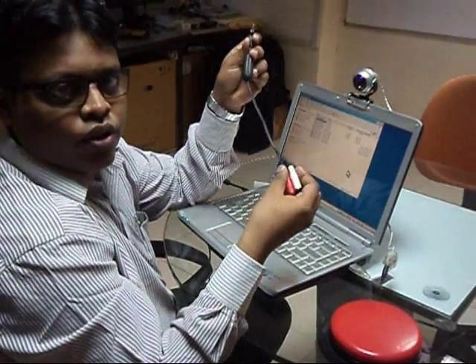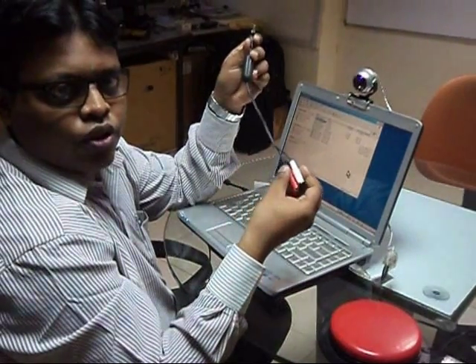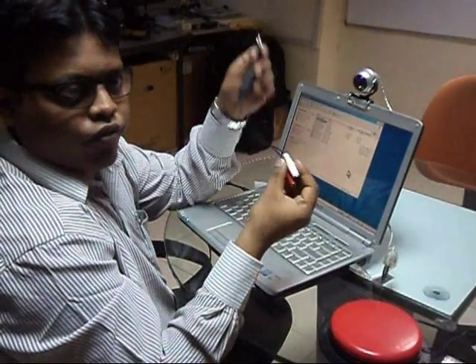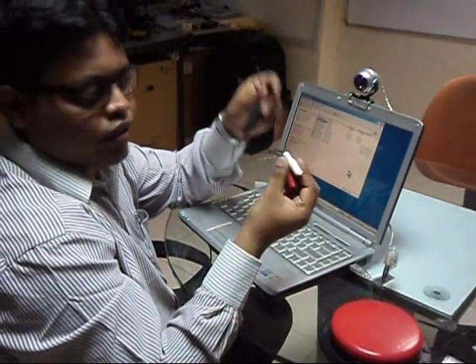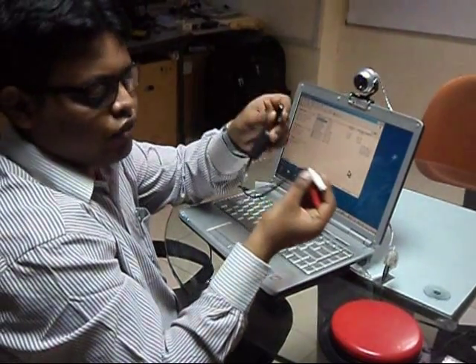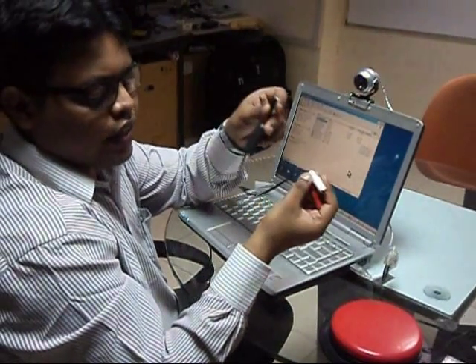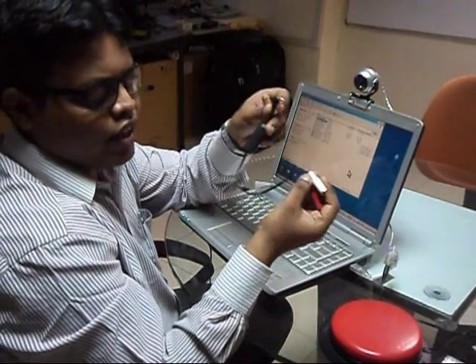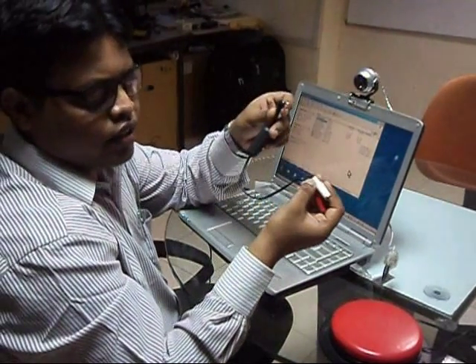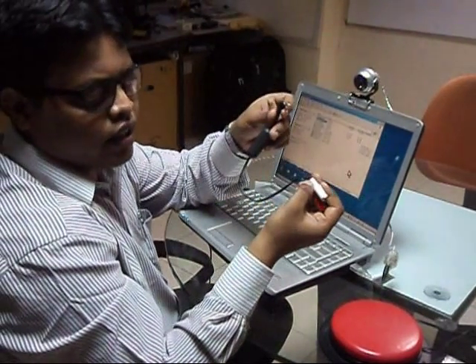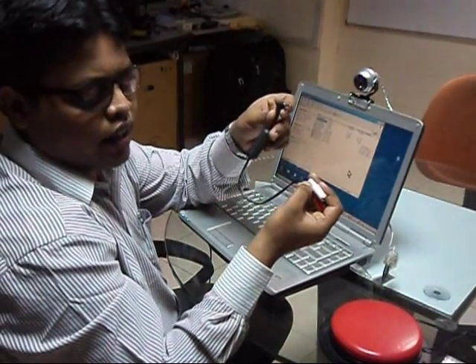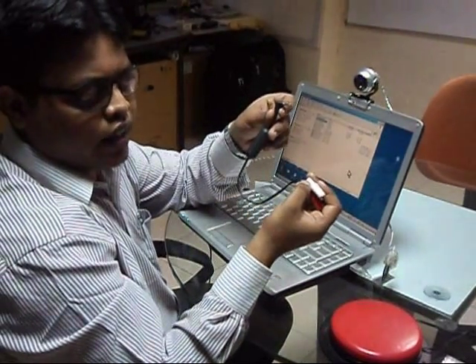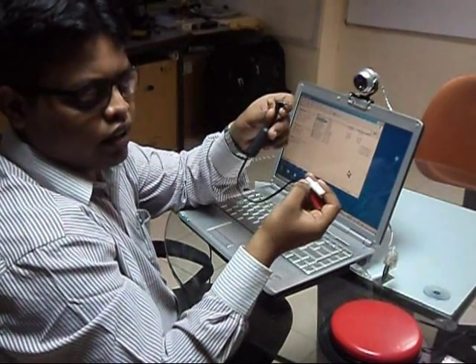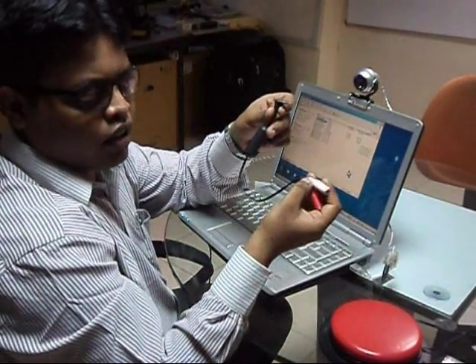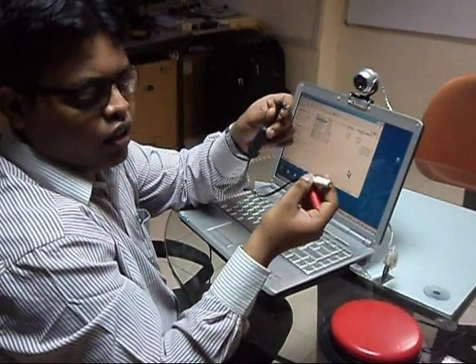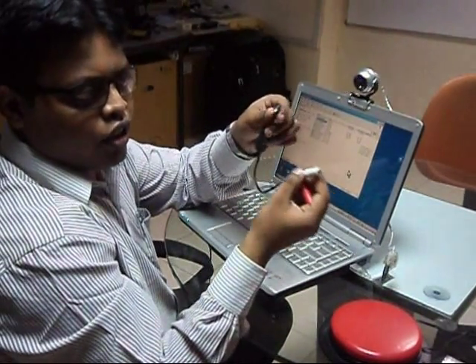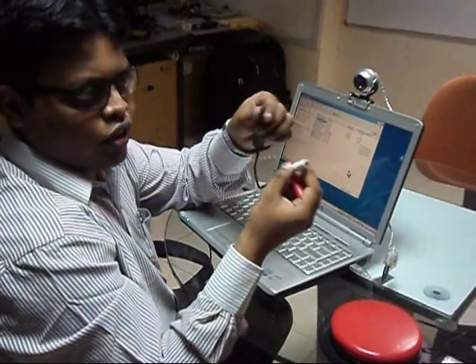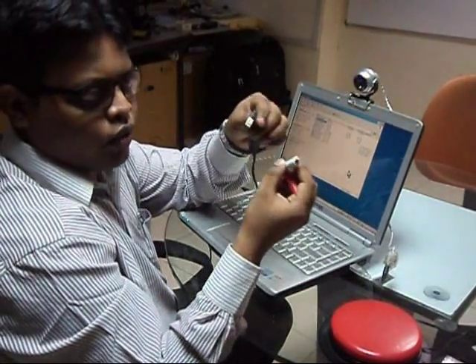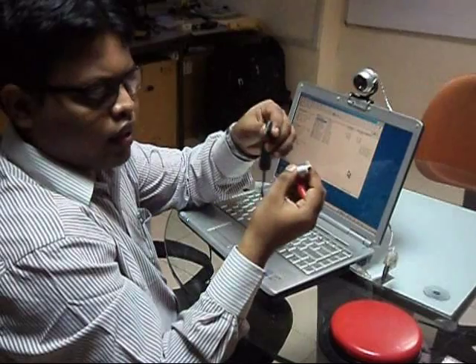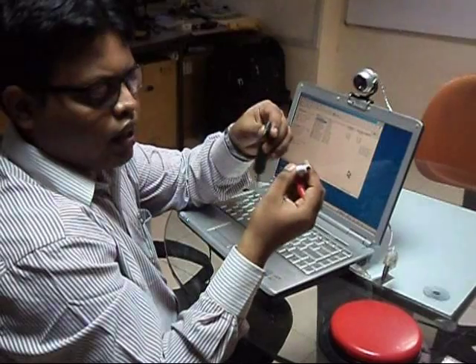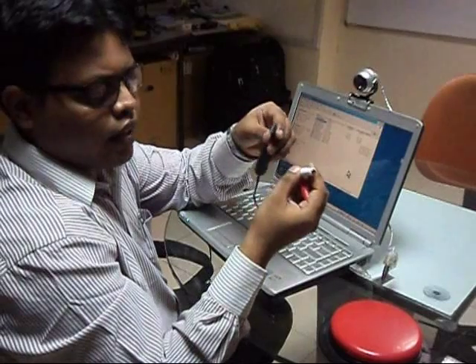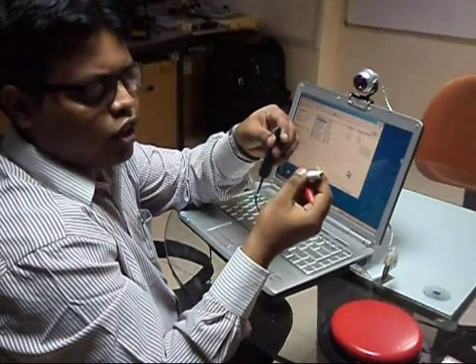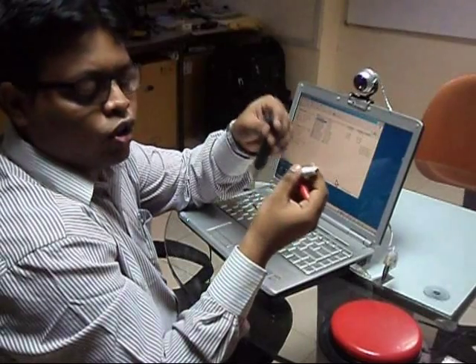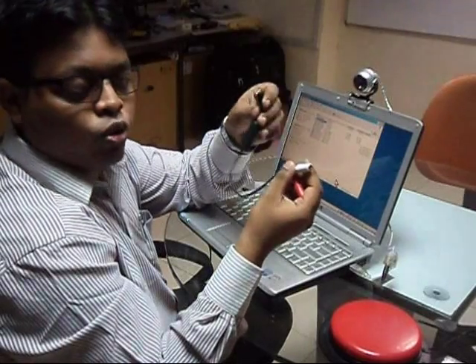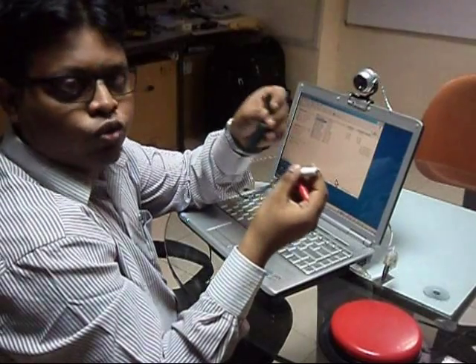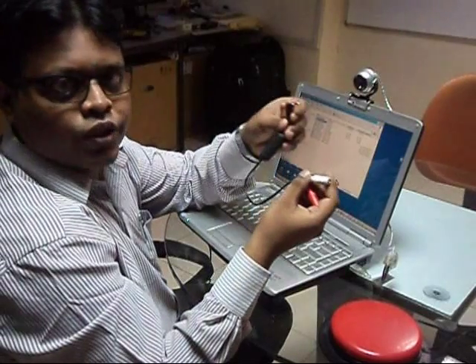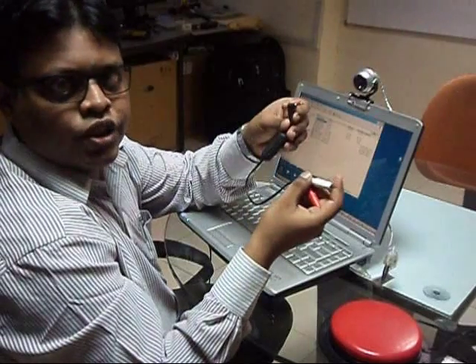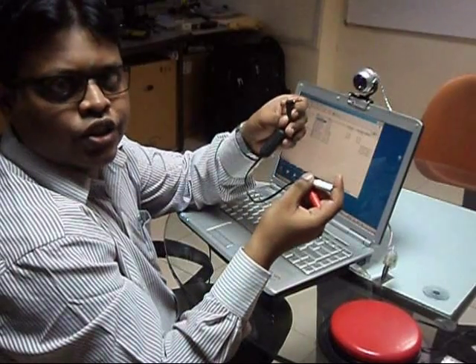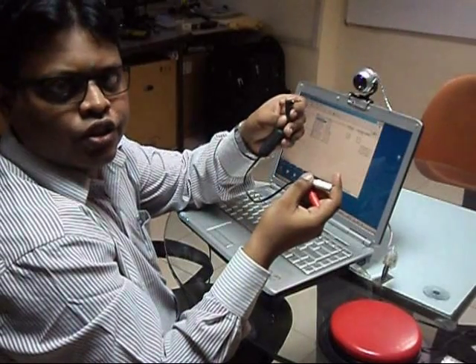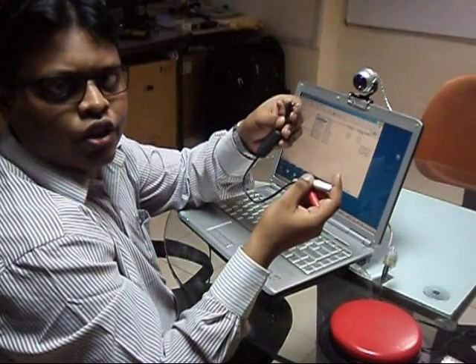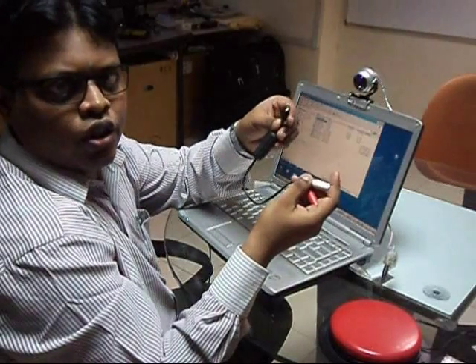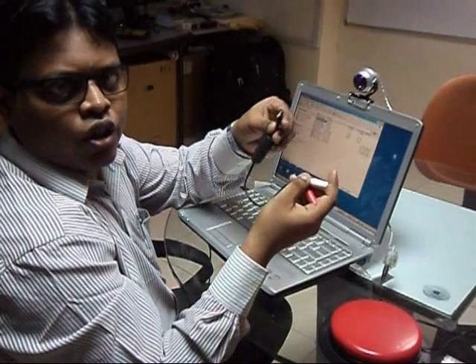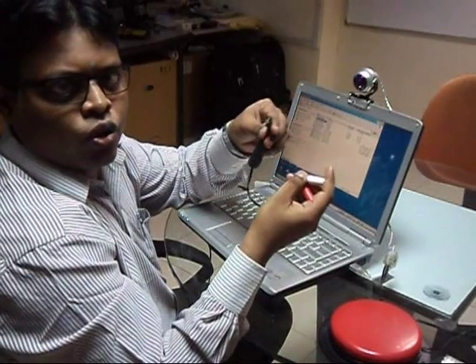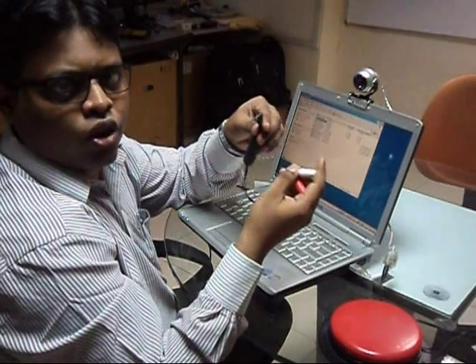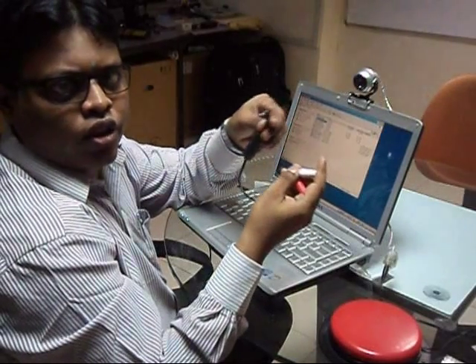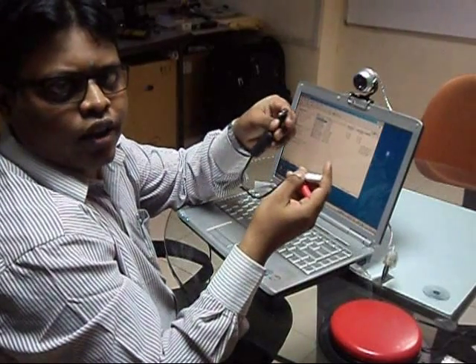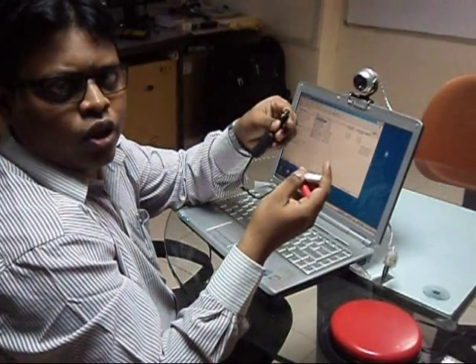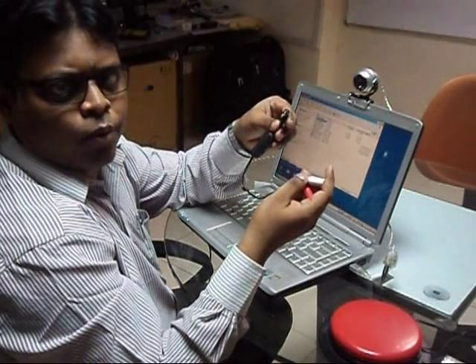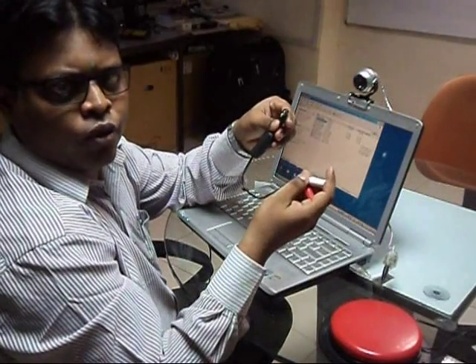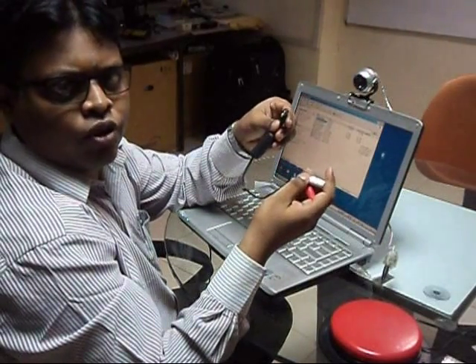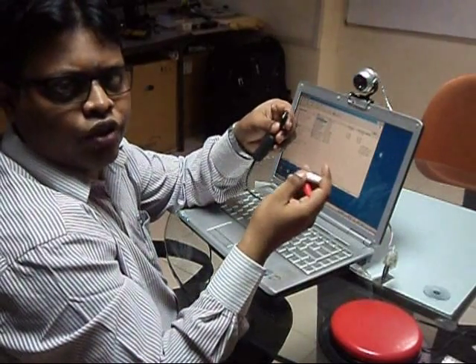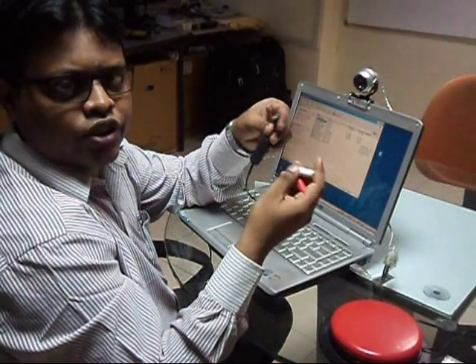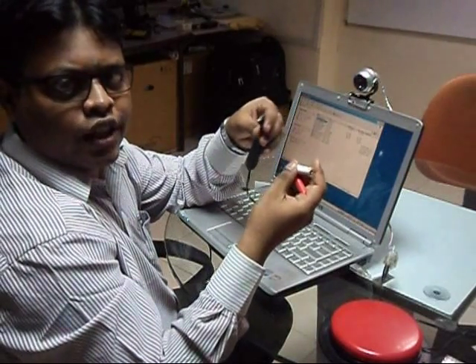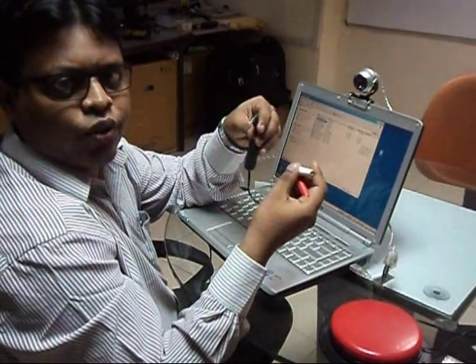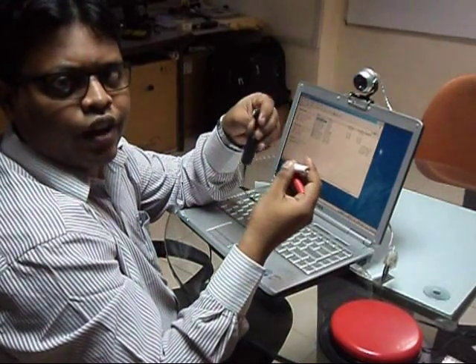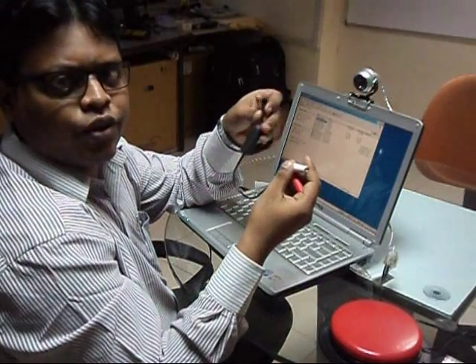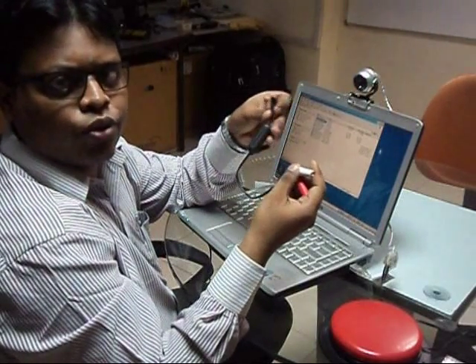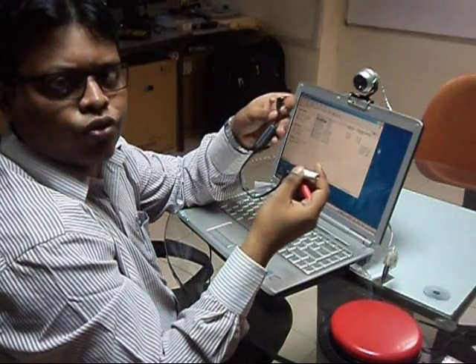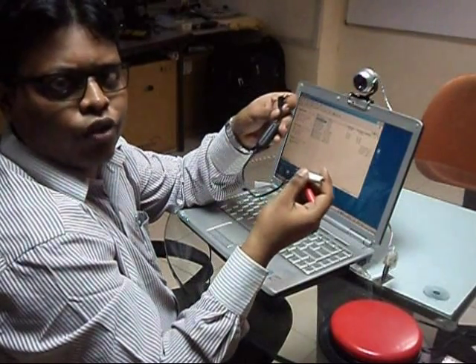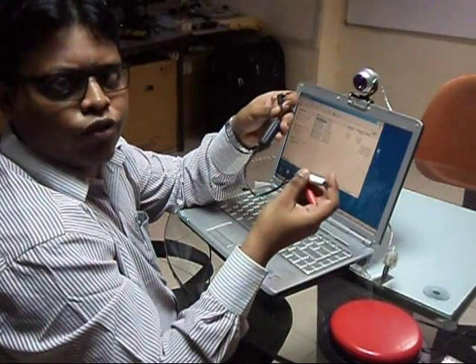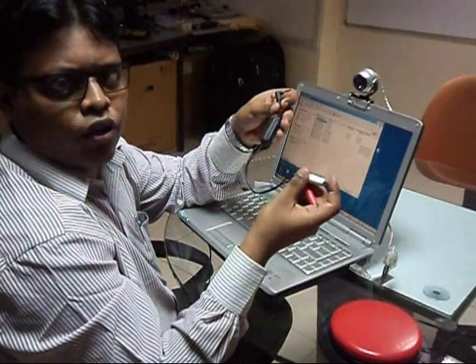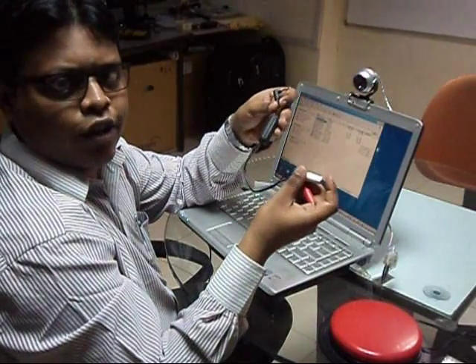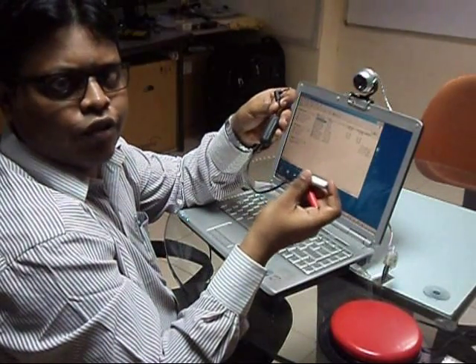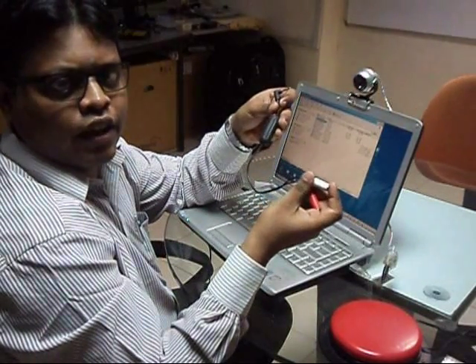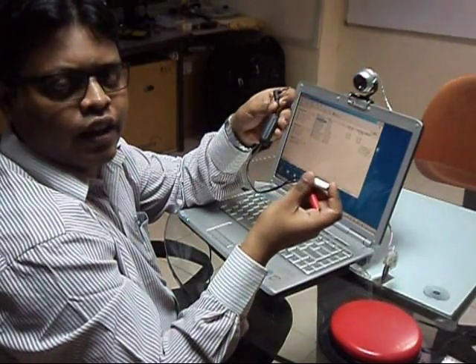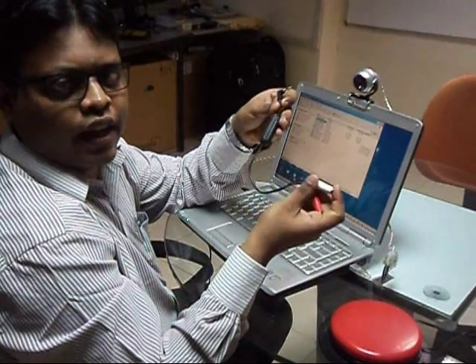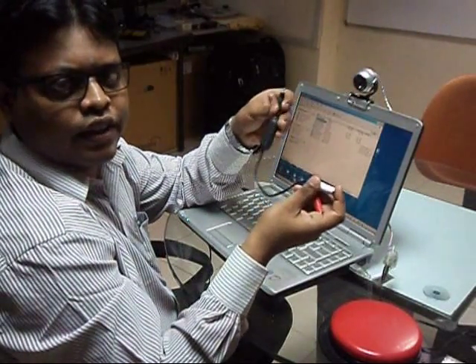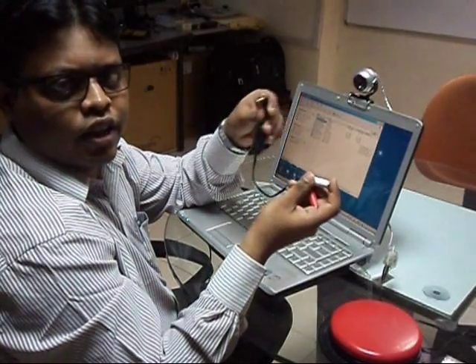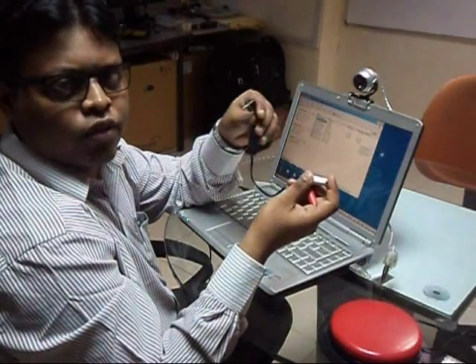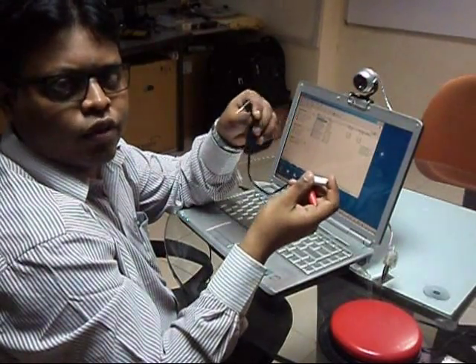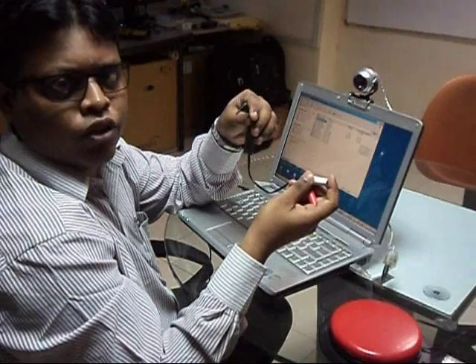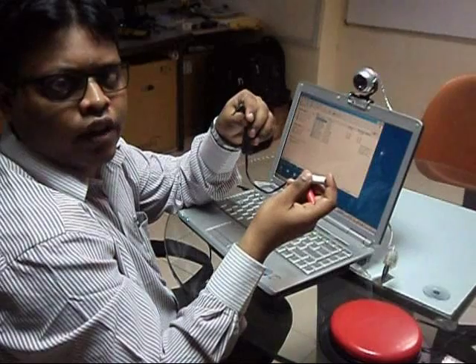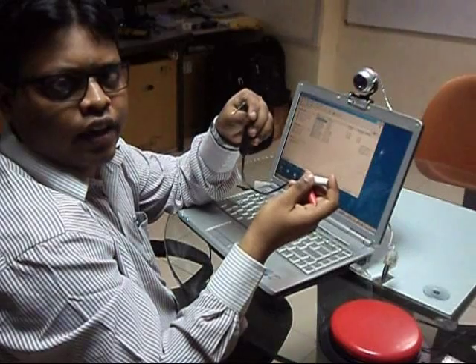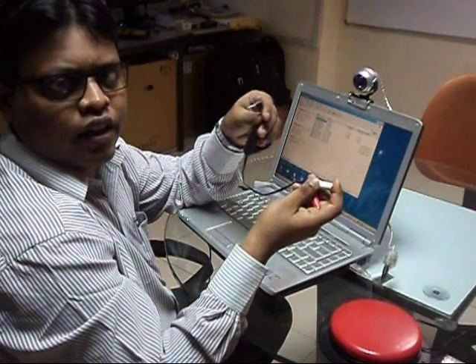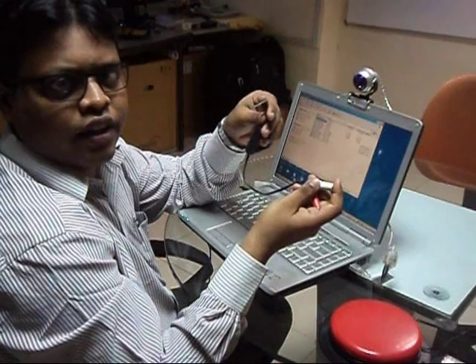With this additional connector, you can connect two switches to your Tracker Pro such that you can use one for left click and the other one for right click.